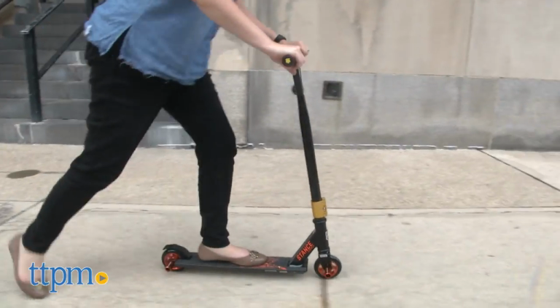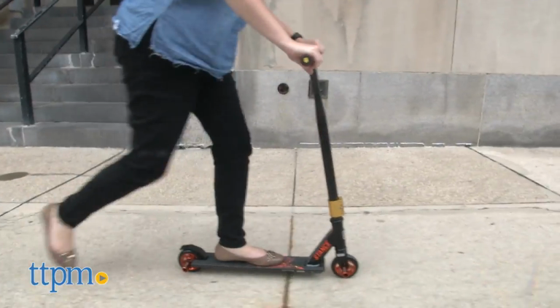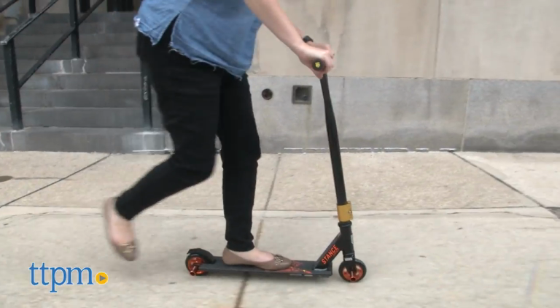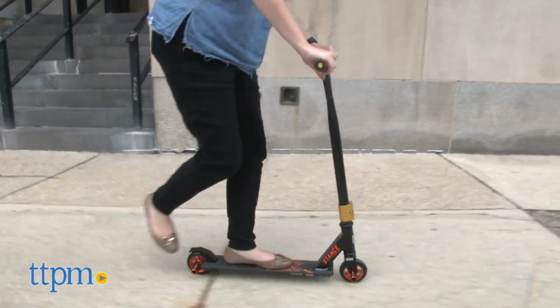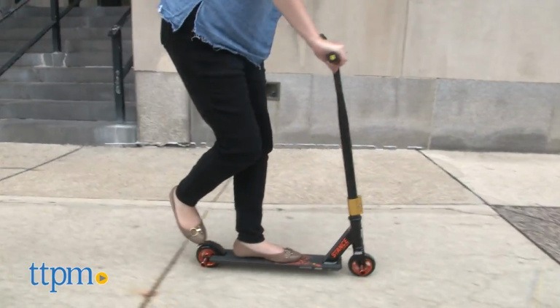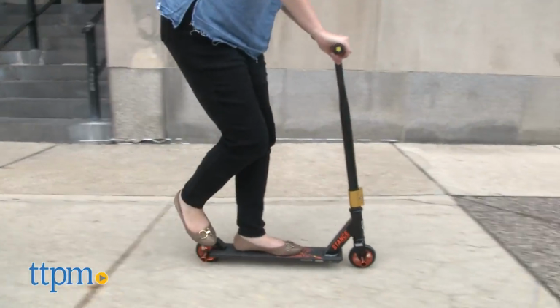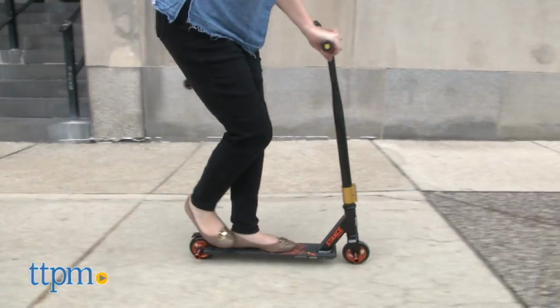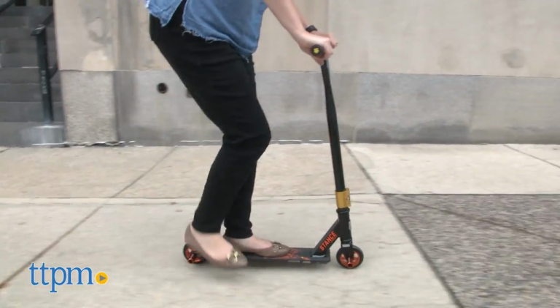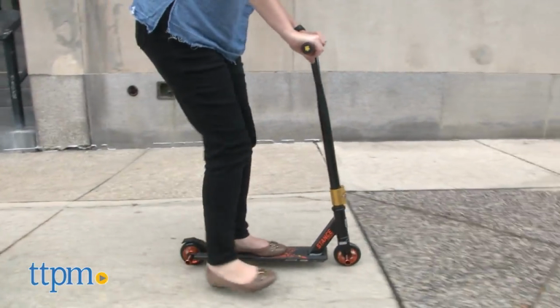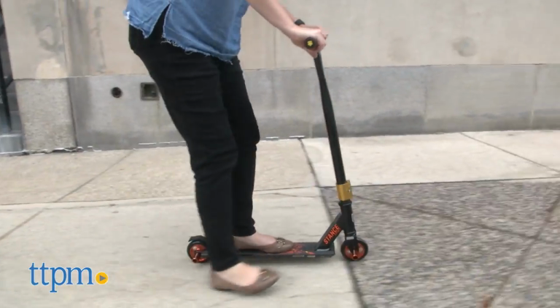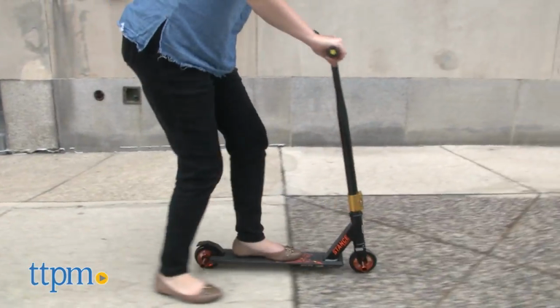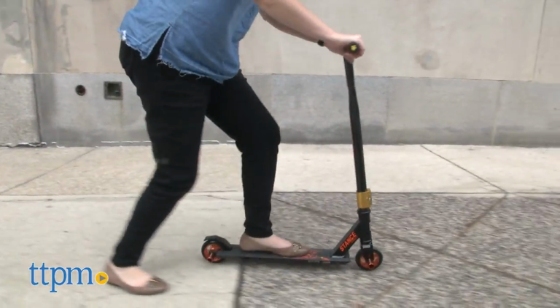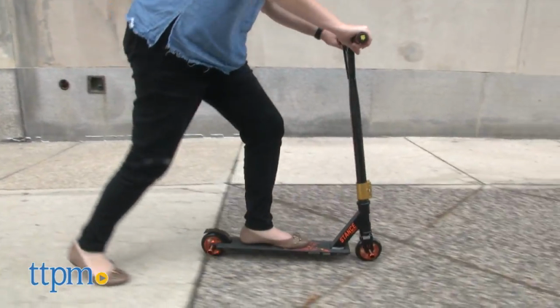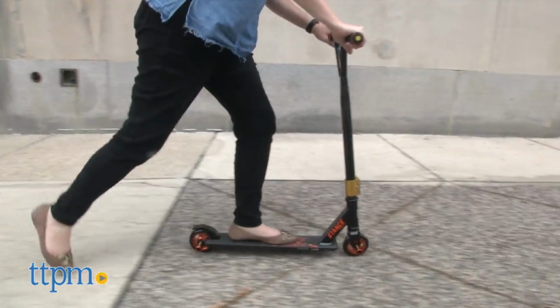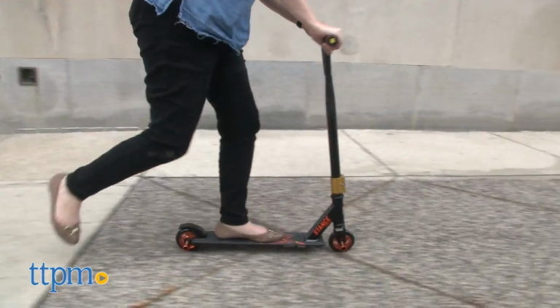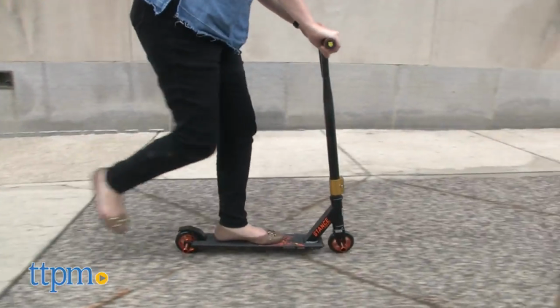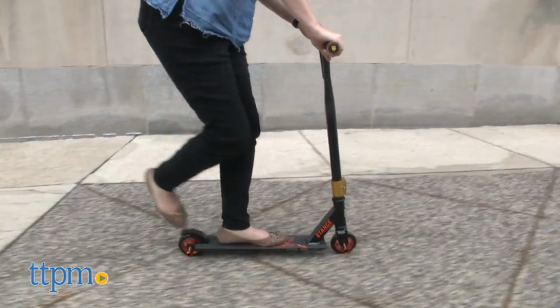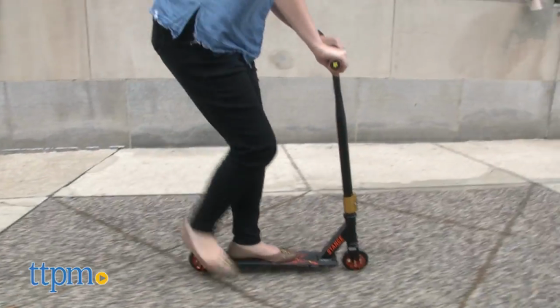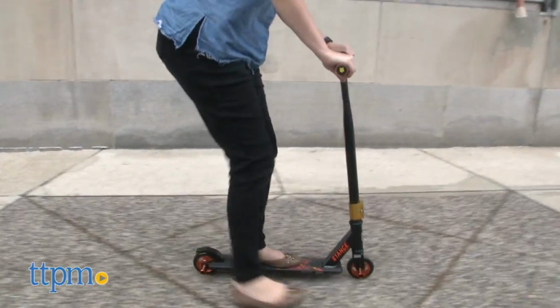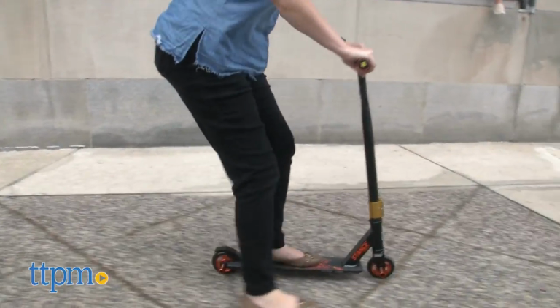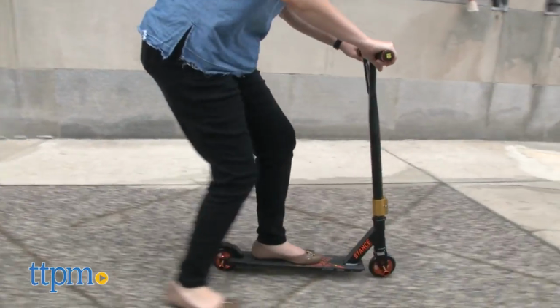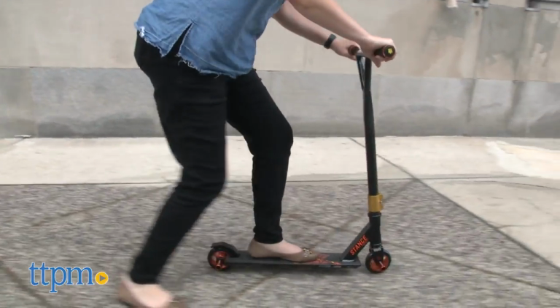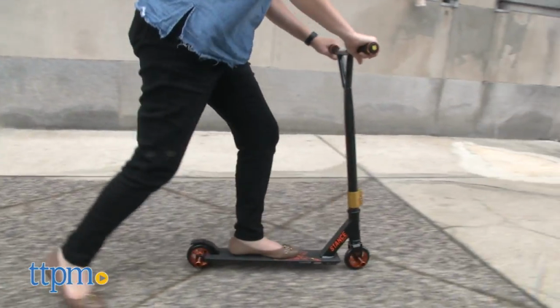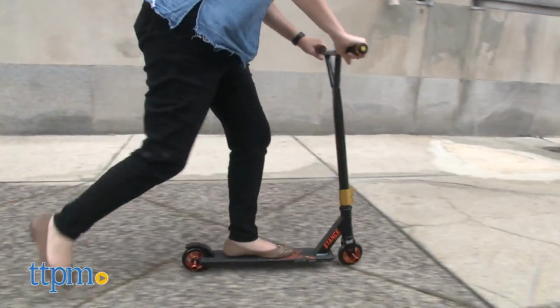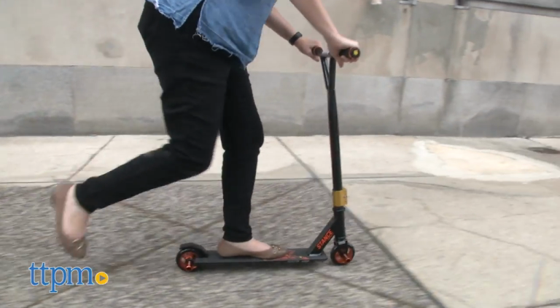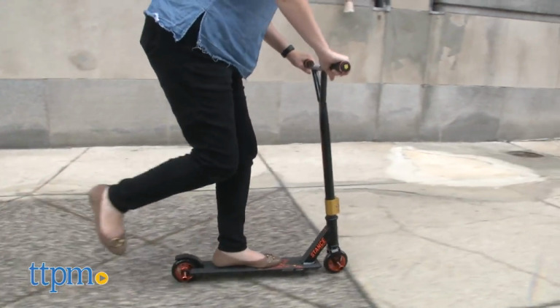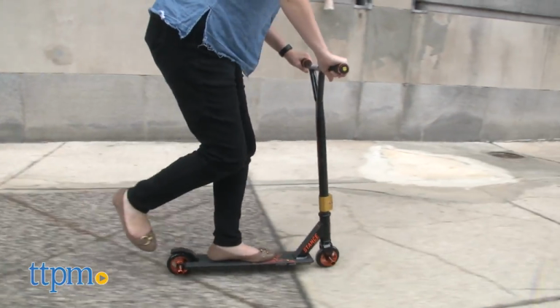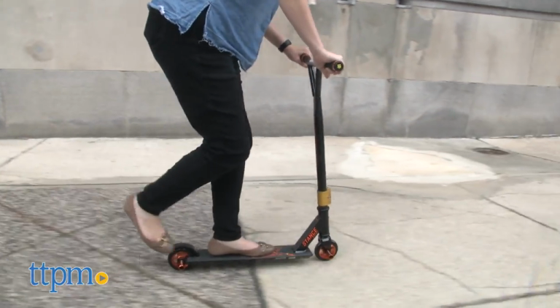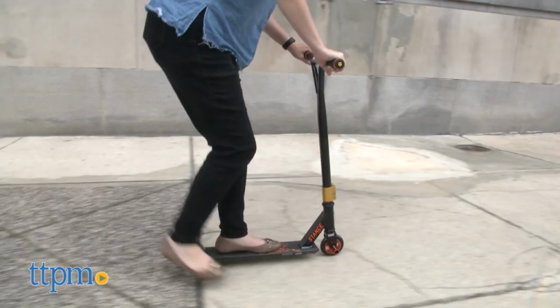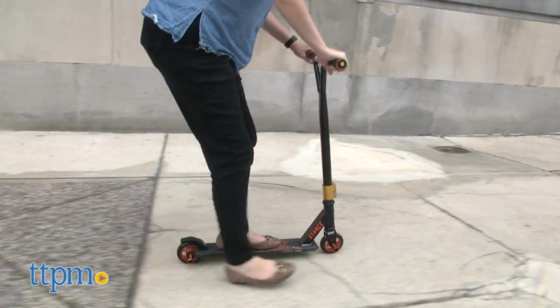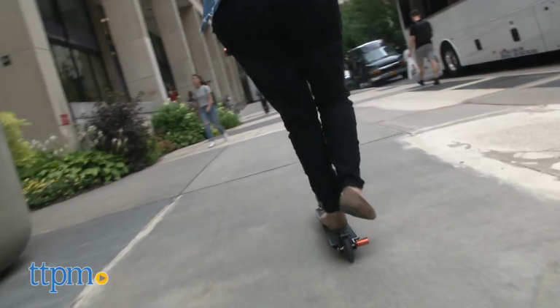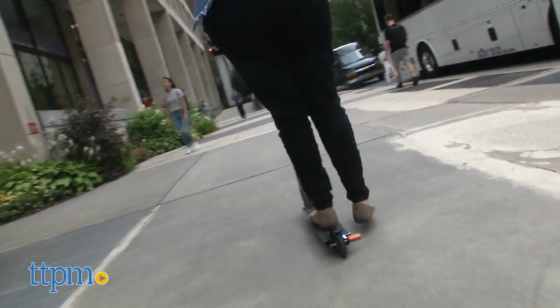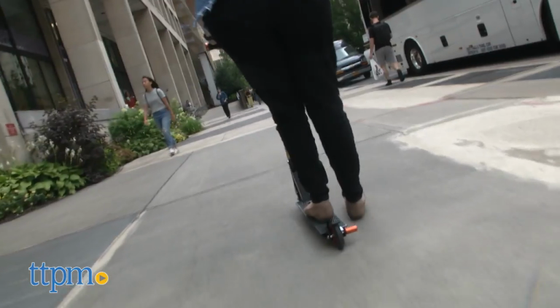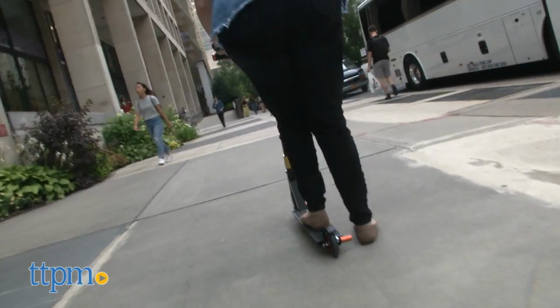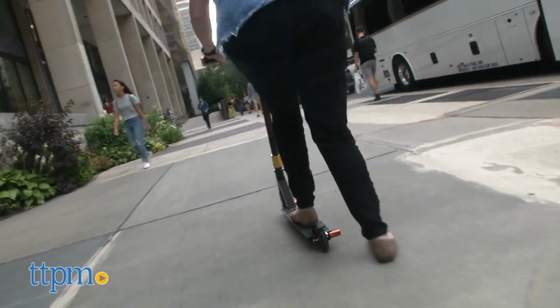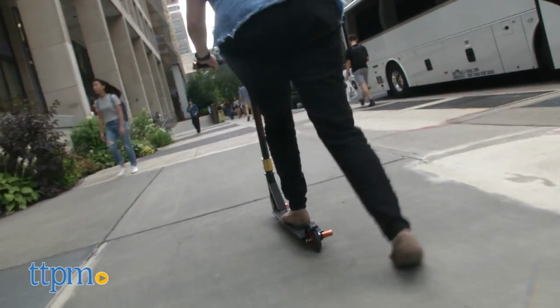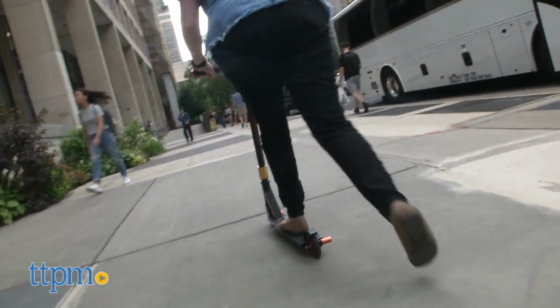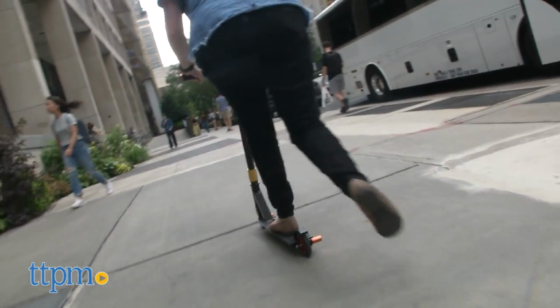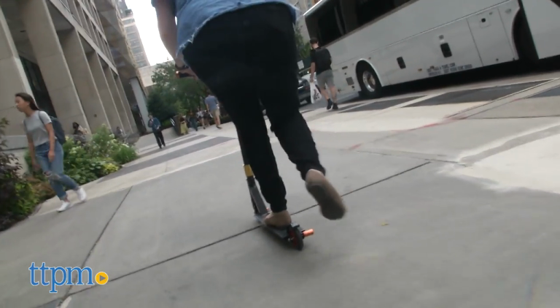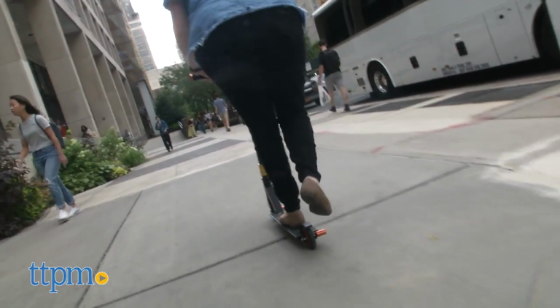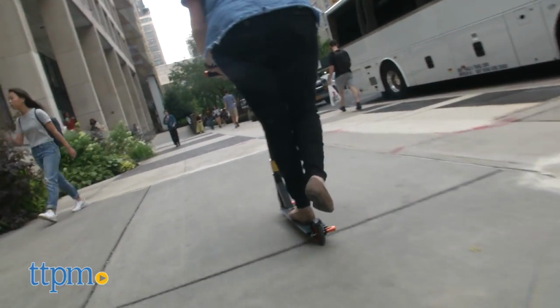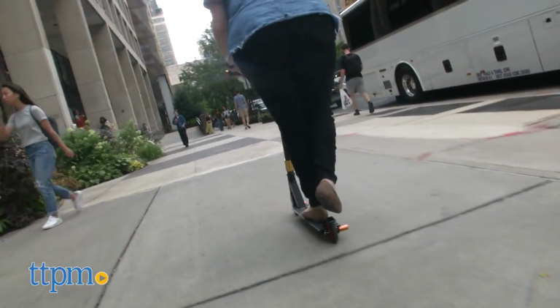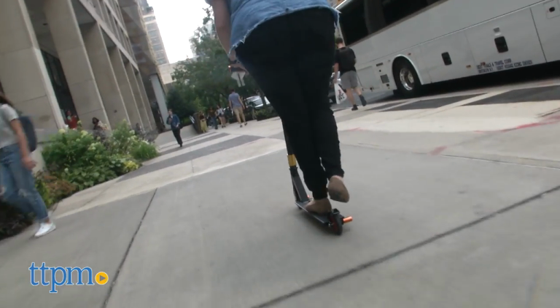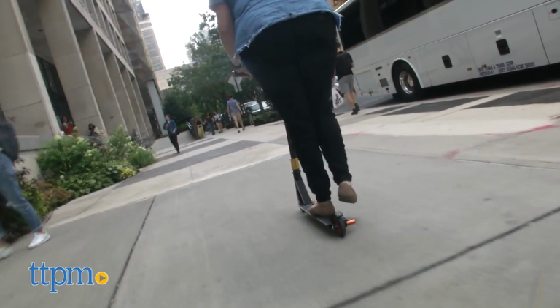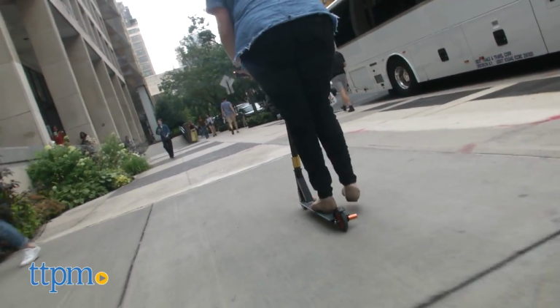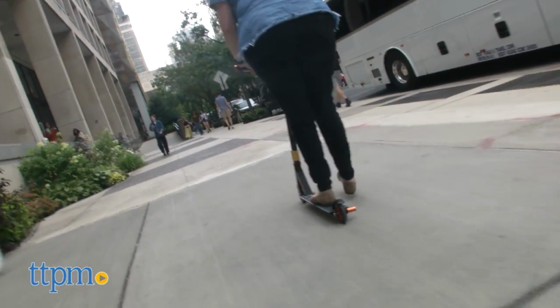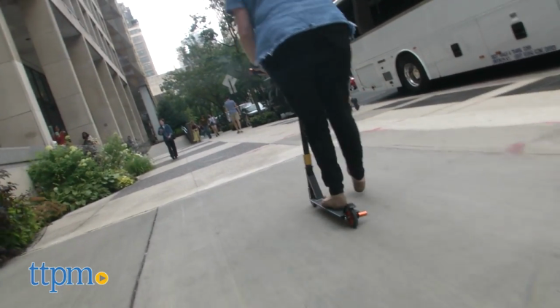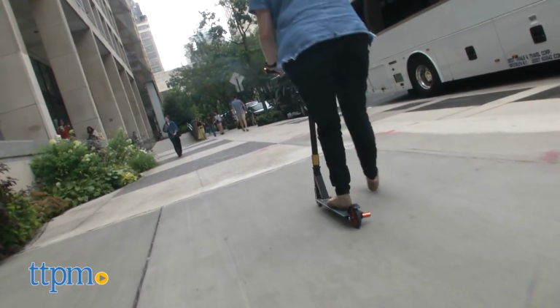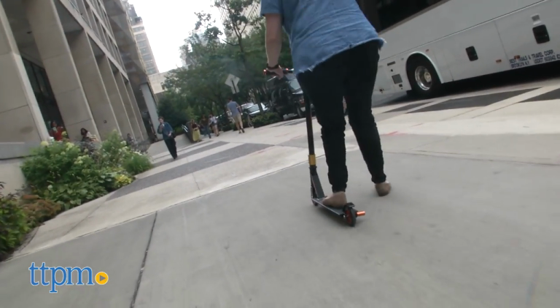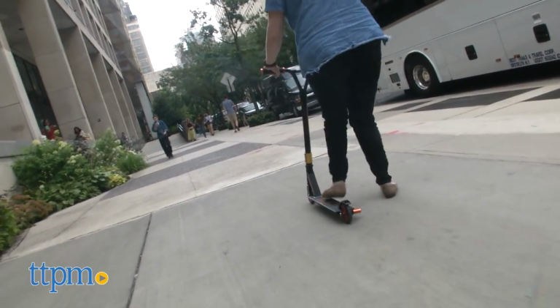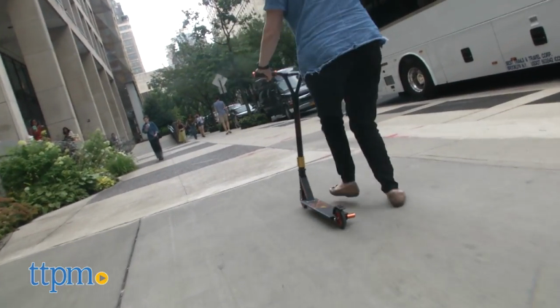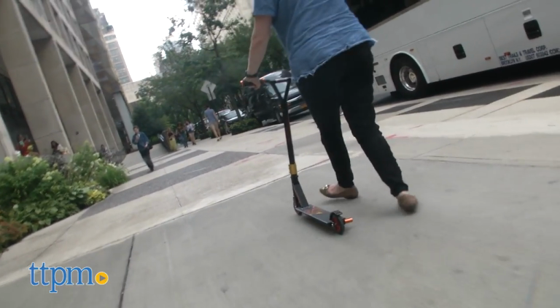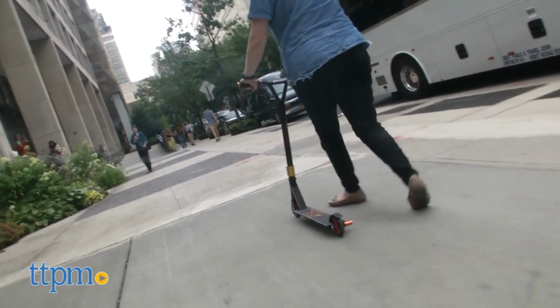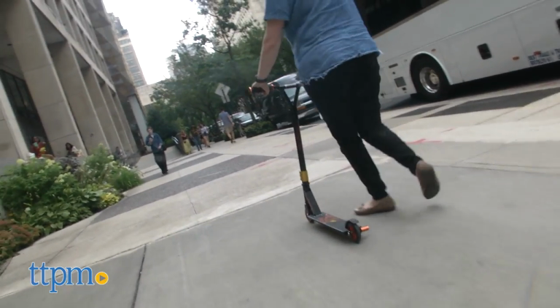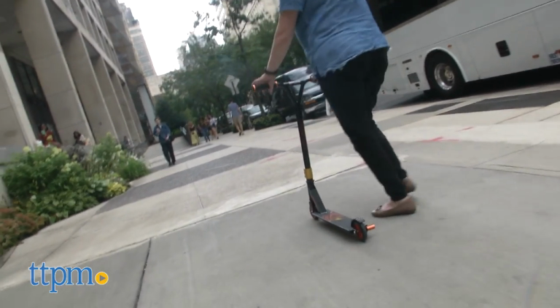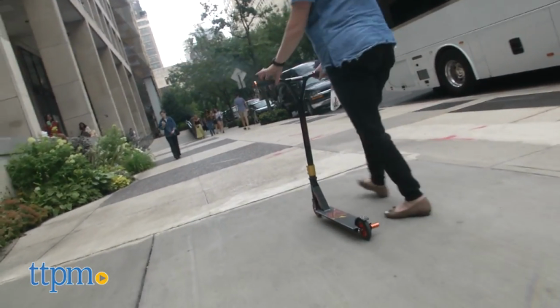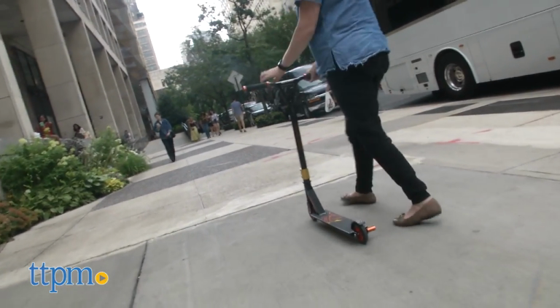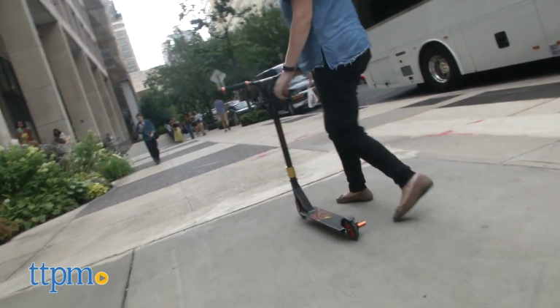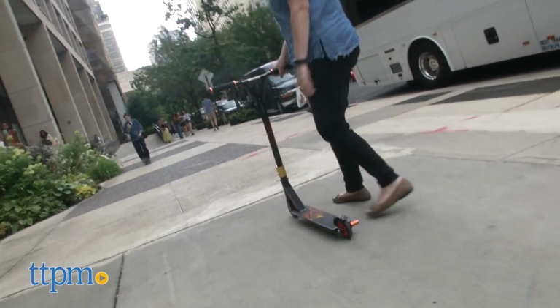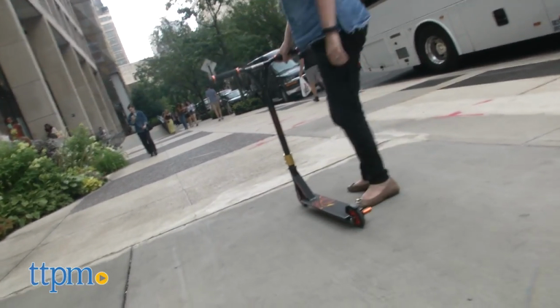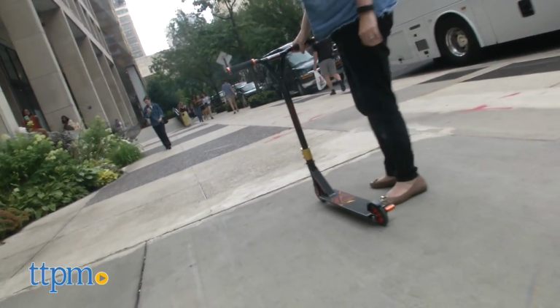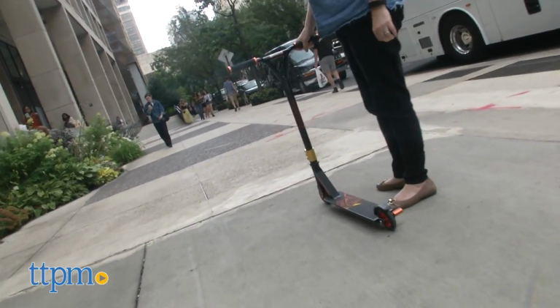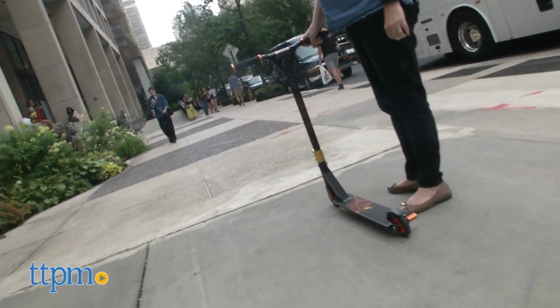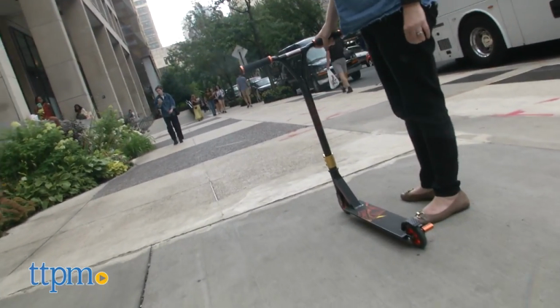With this scooter, they can practice stunts and tricks just like their favorite Mongoose riders. But even if all kids do with this scooter is ride around, it's still going to be a fun ride.